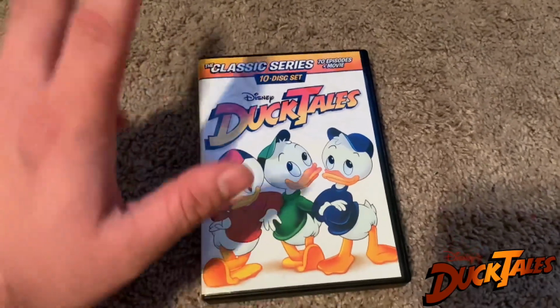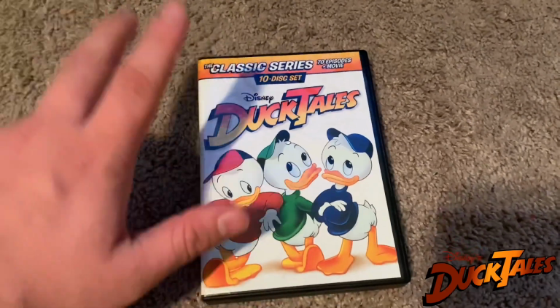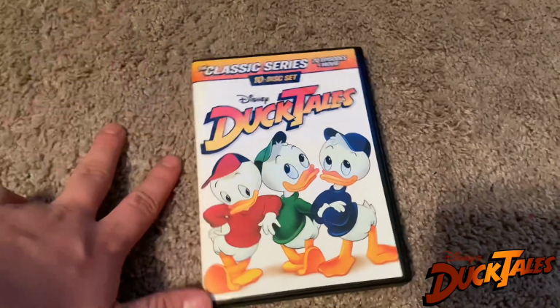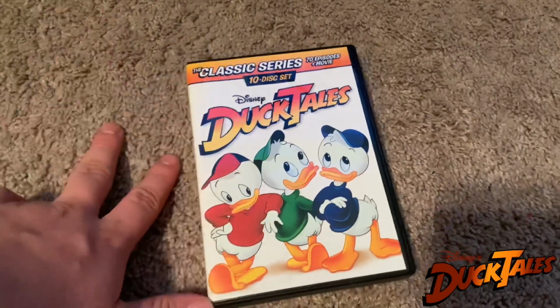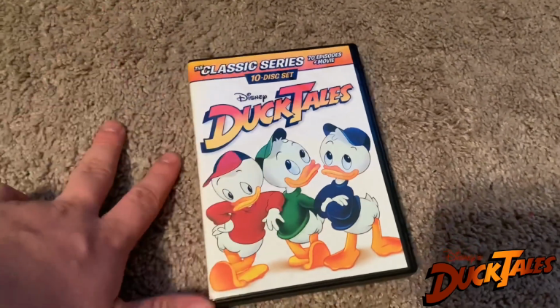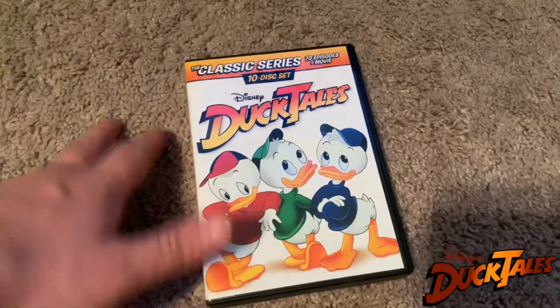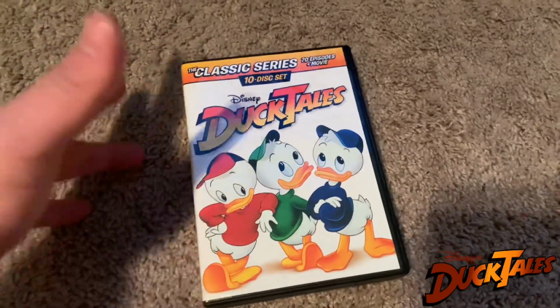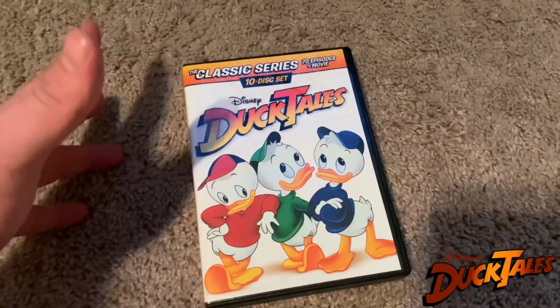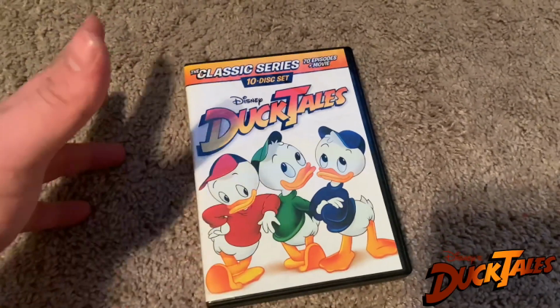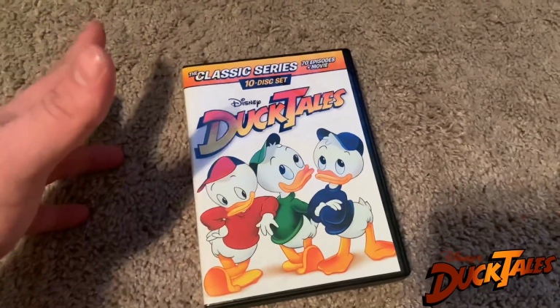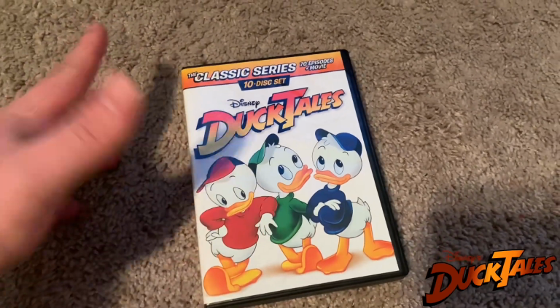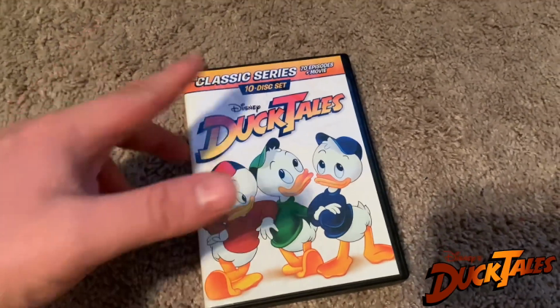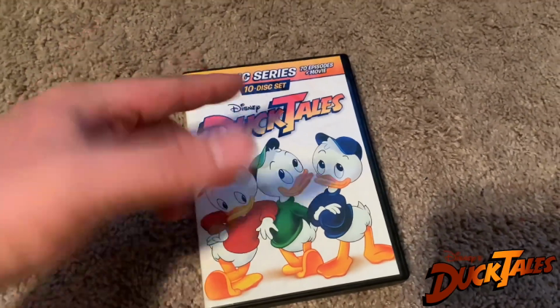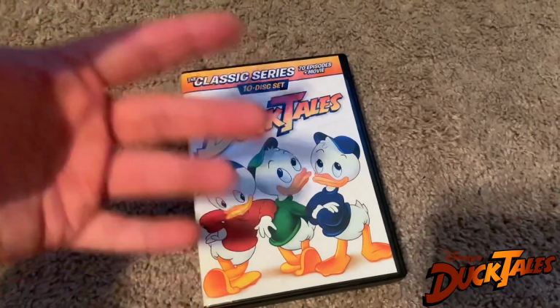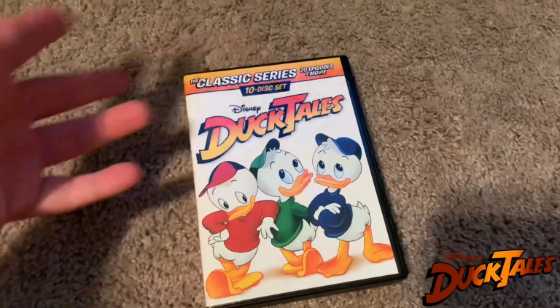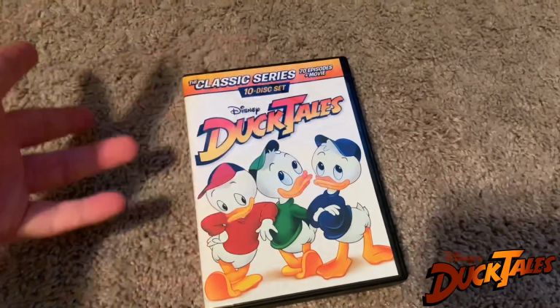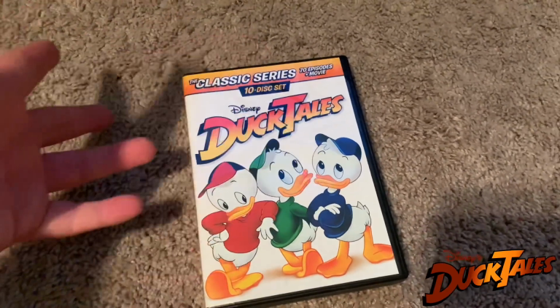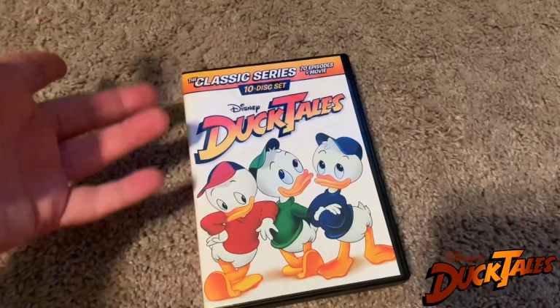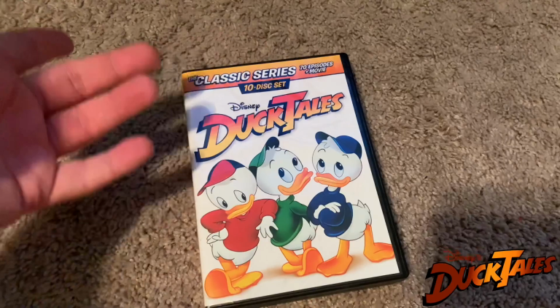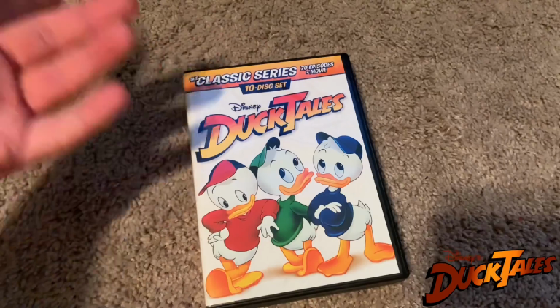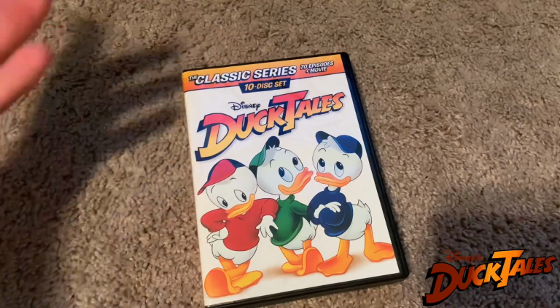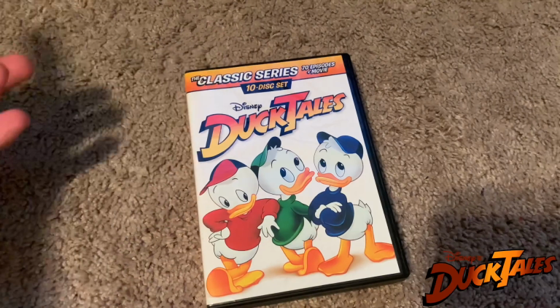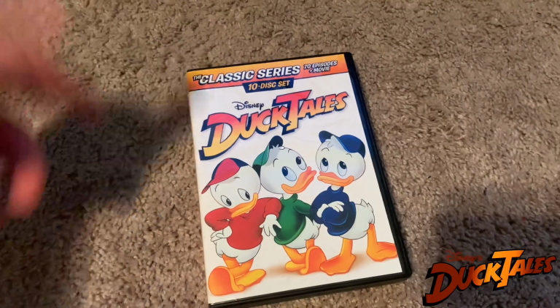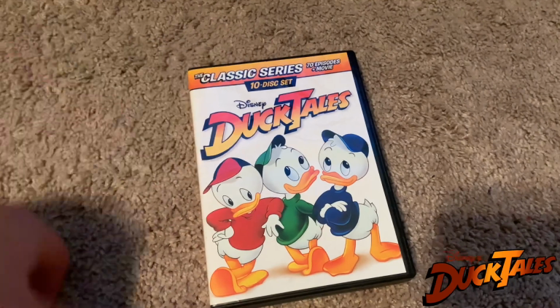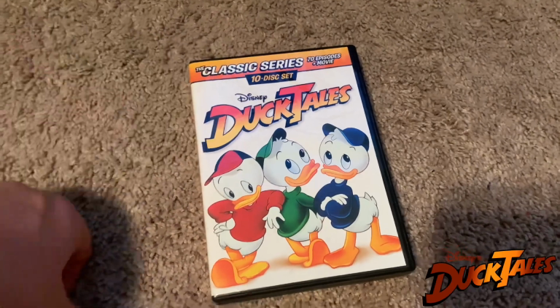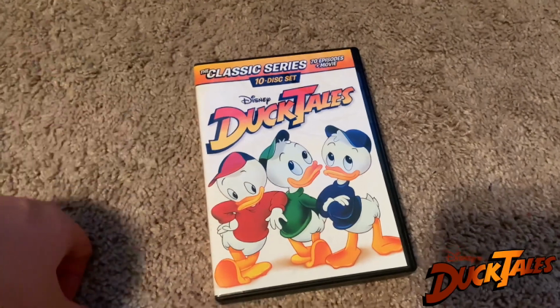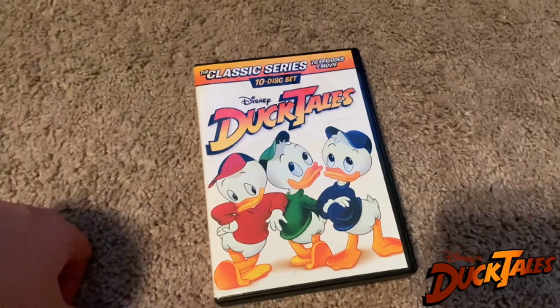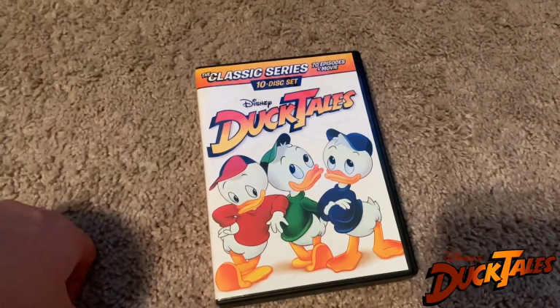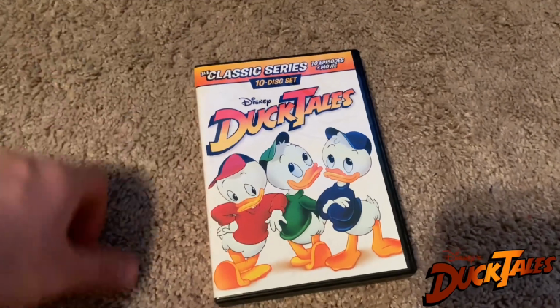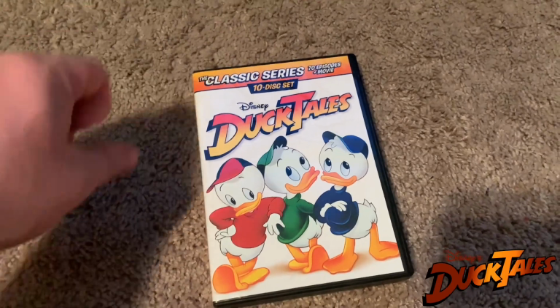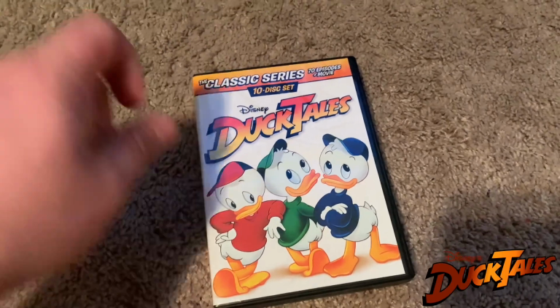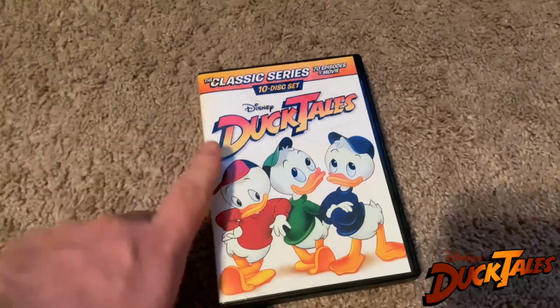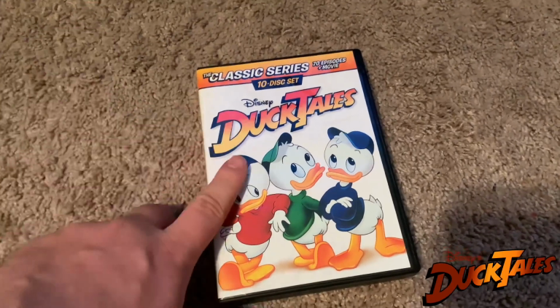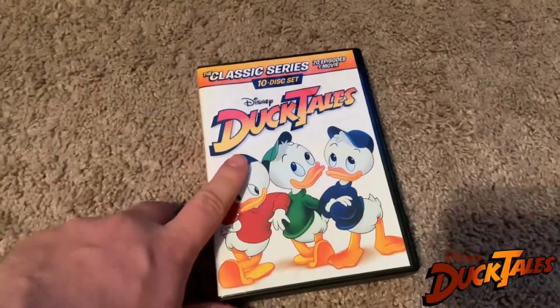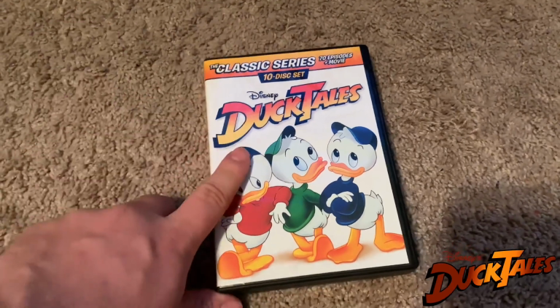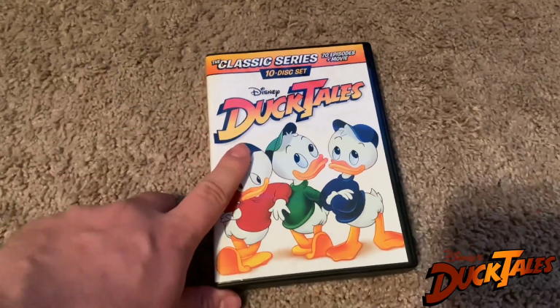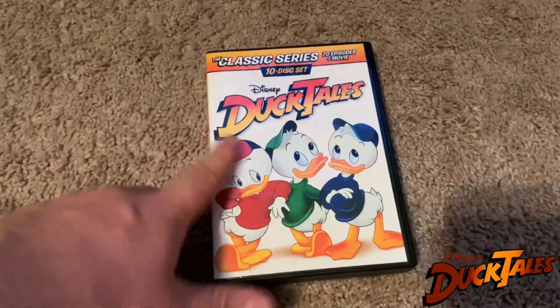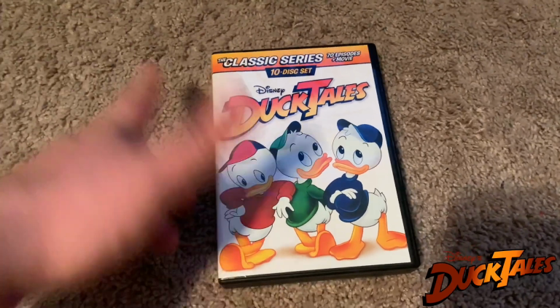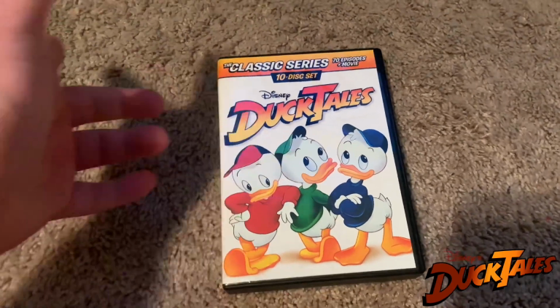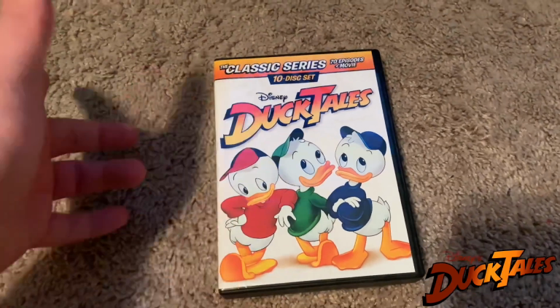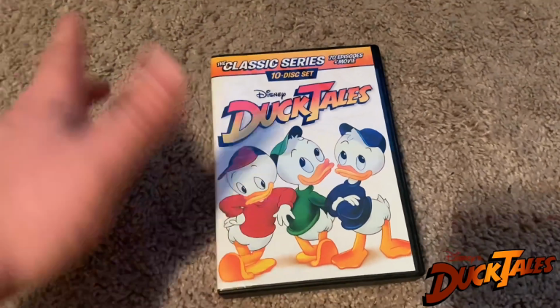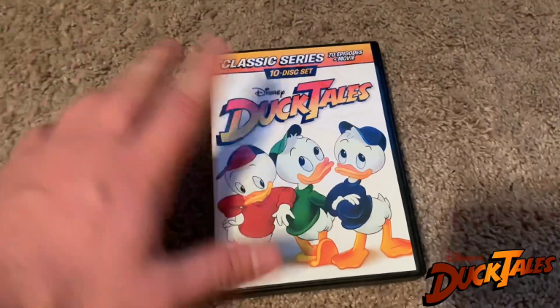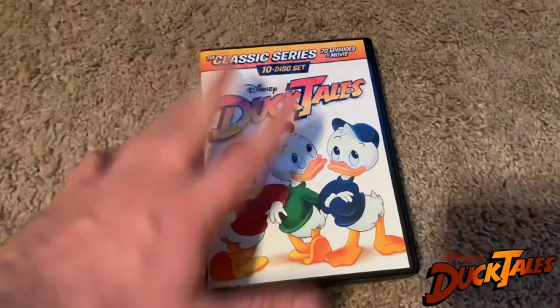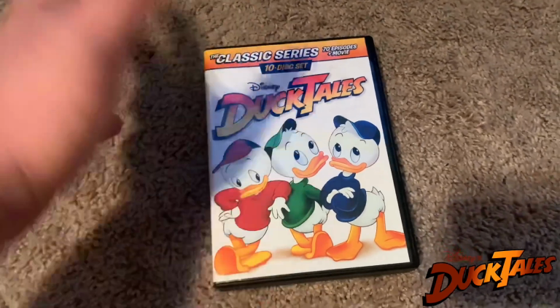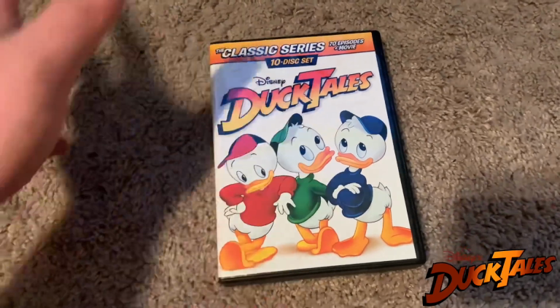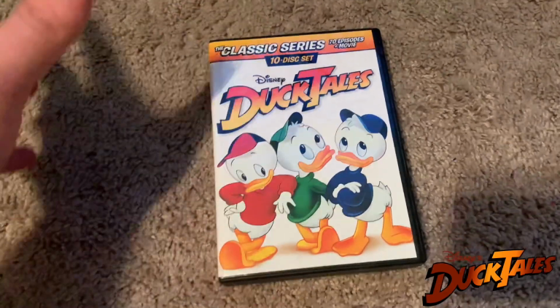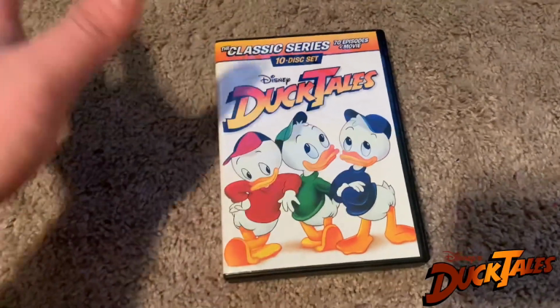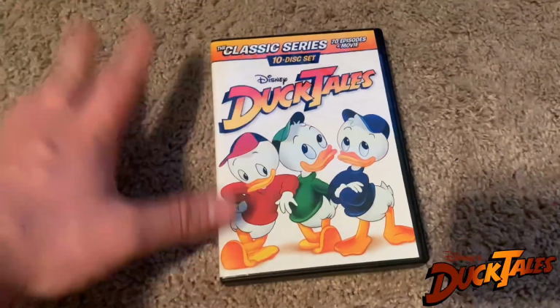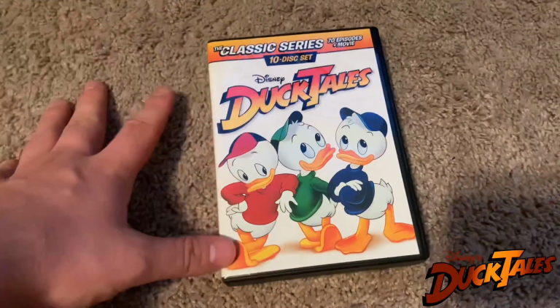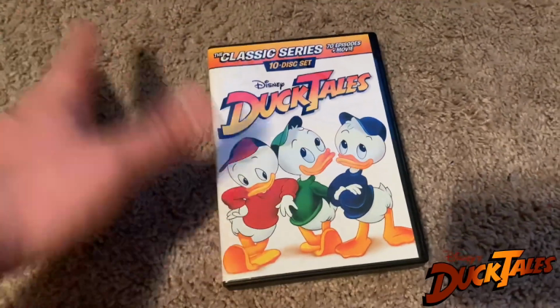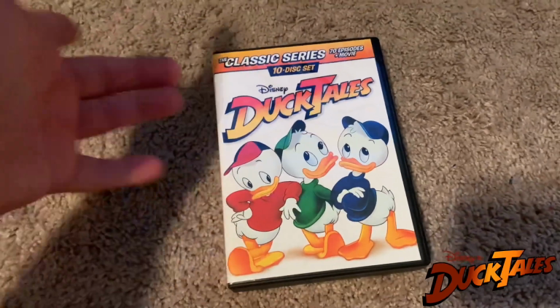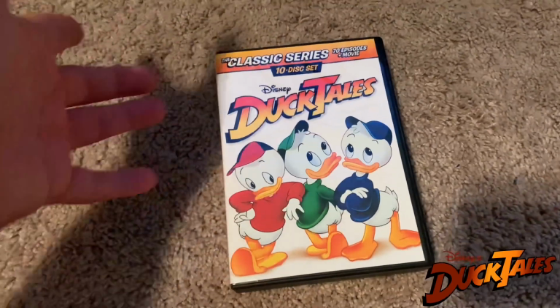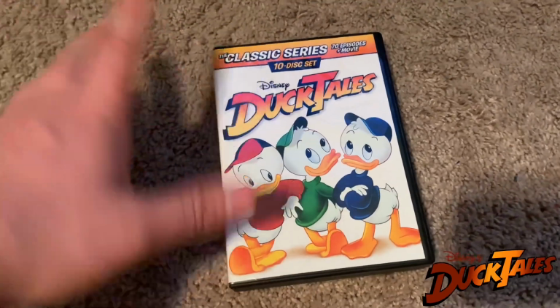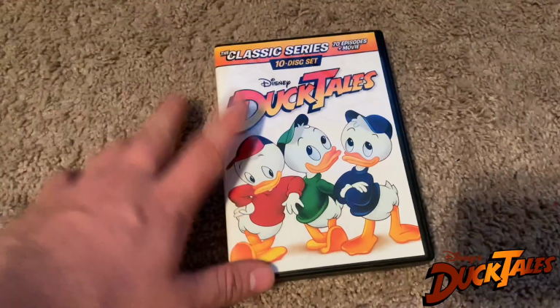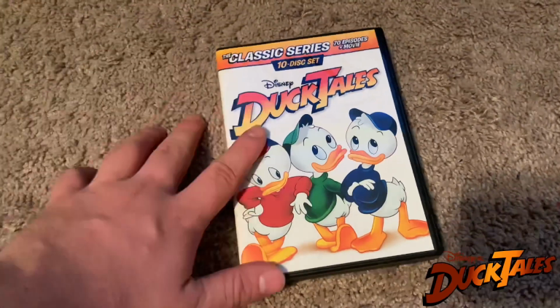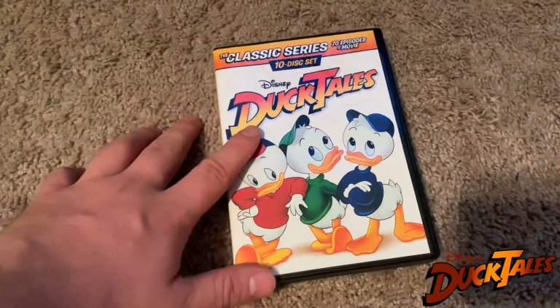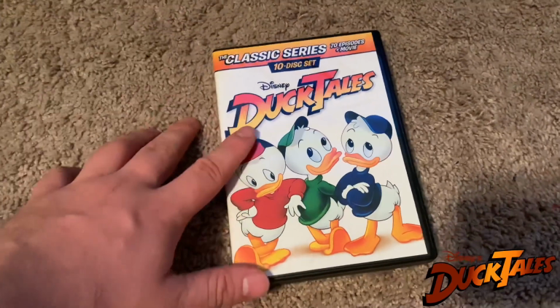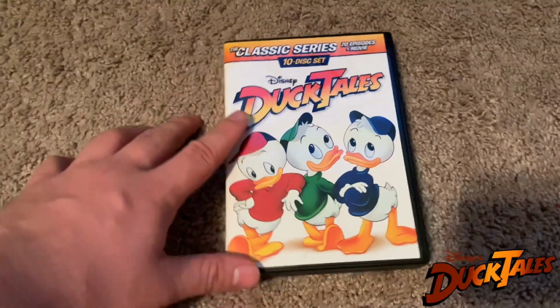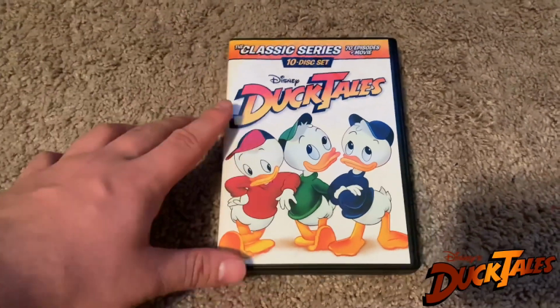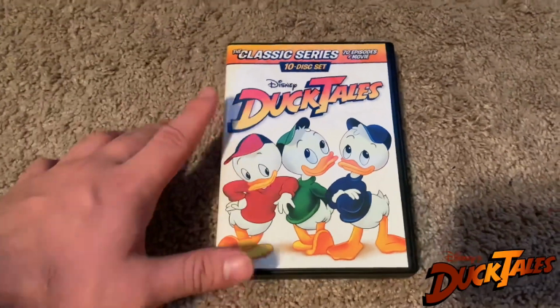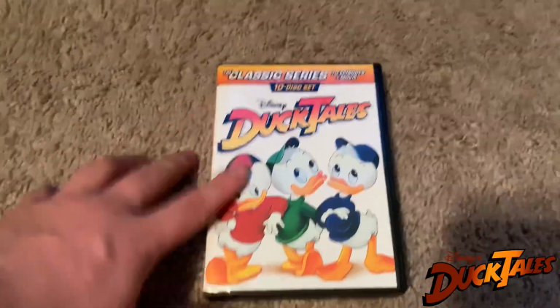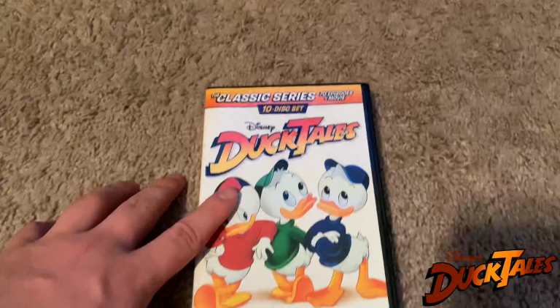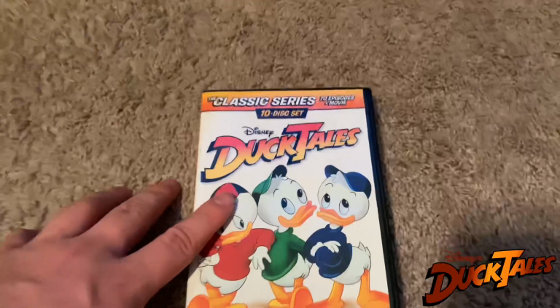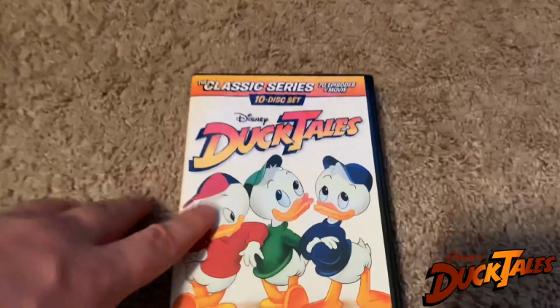Volume 4 is actually a Disney Movie Club exclusive, so to complete the set you just have to sign up through Disney Movie Club.